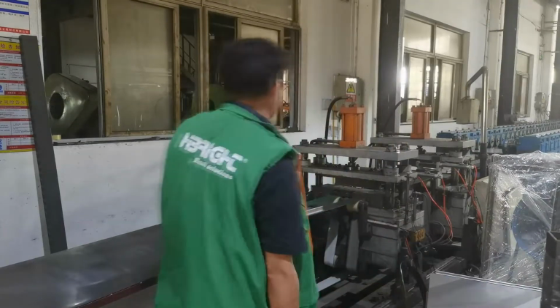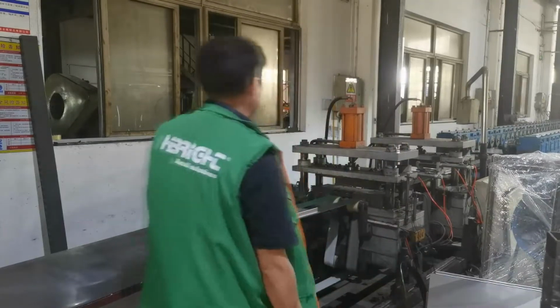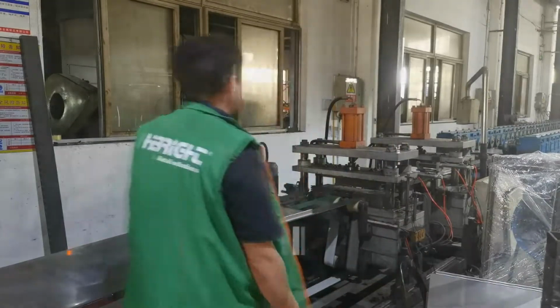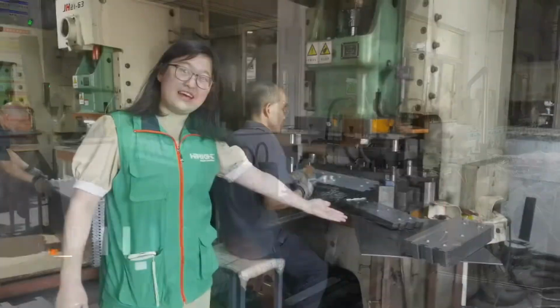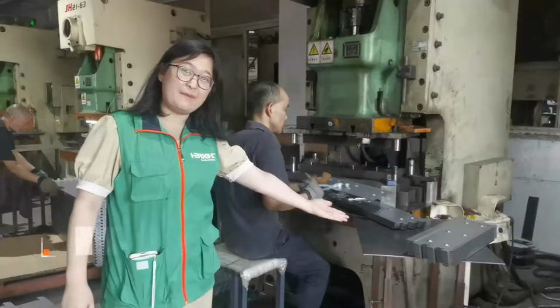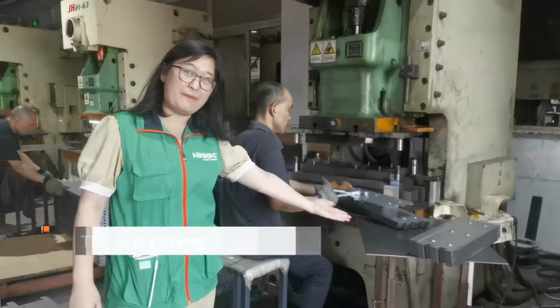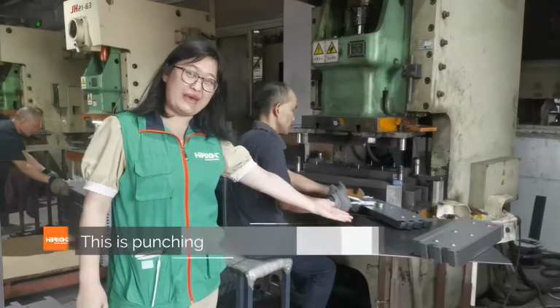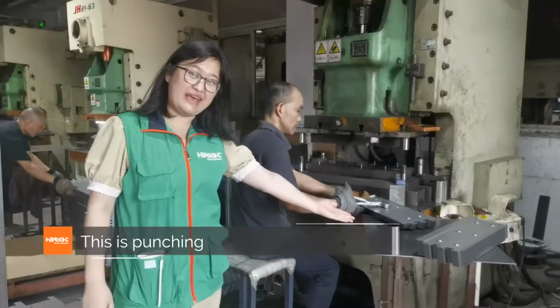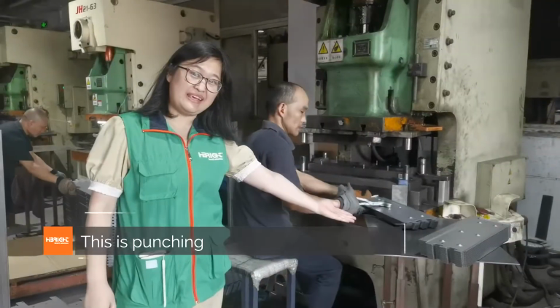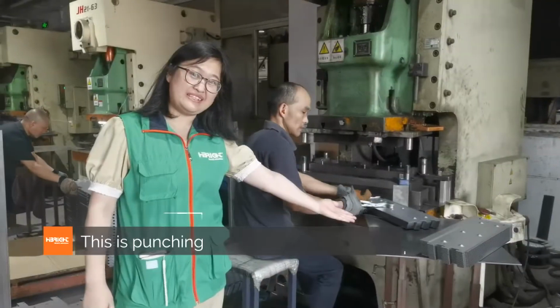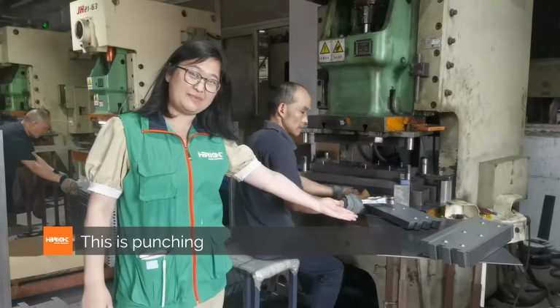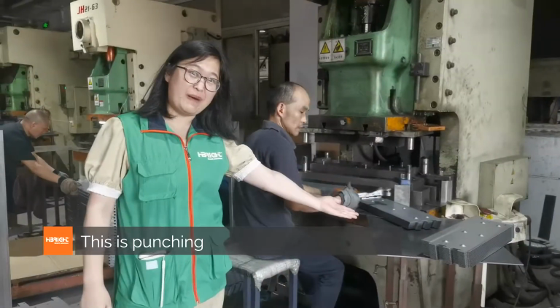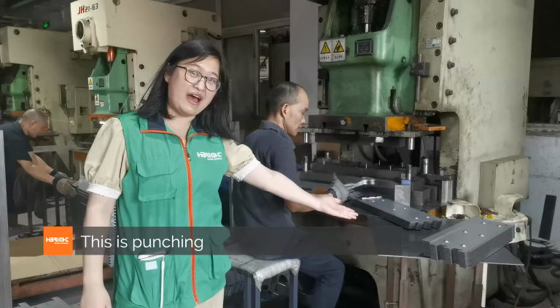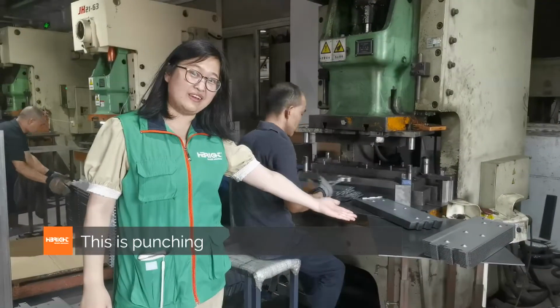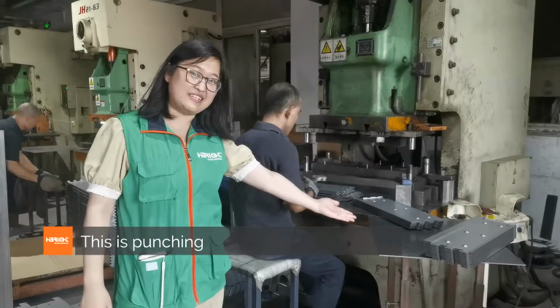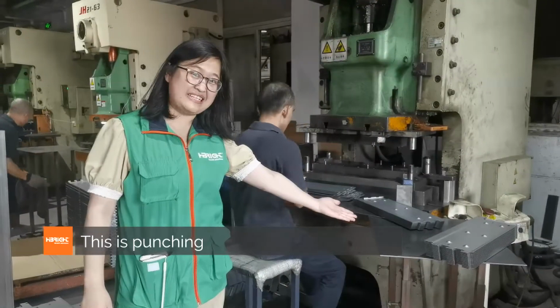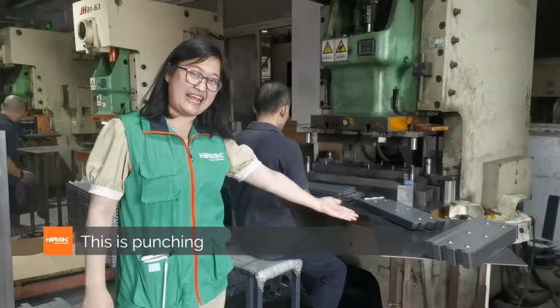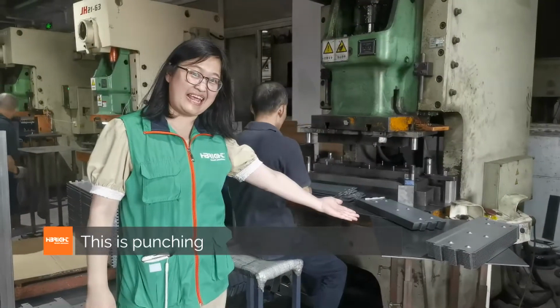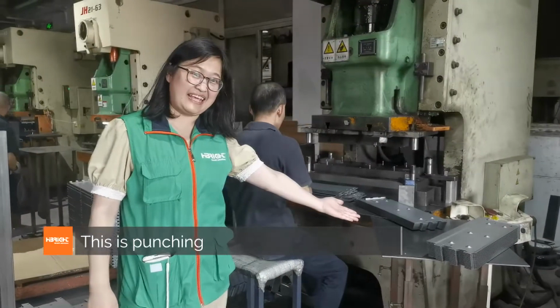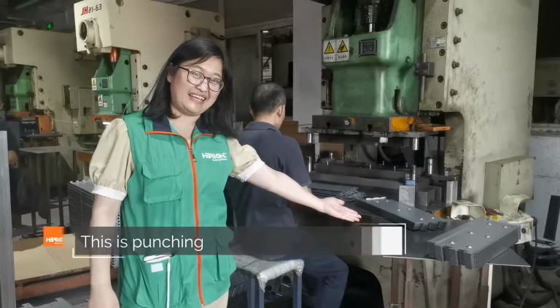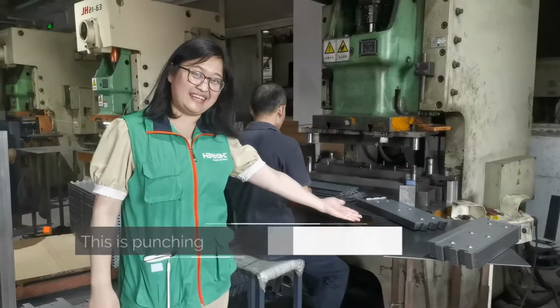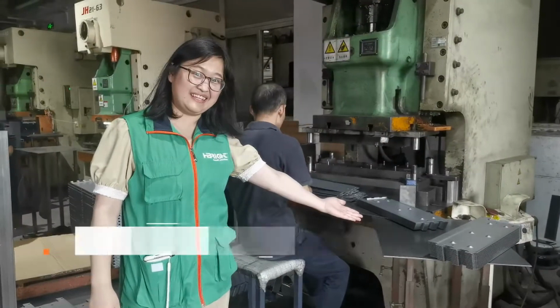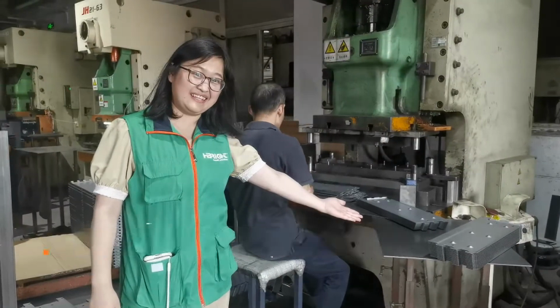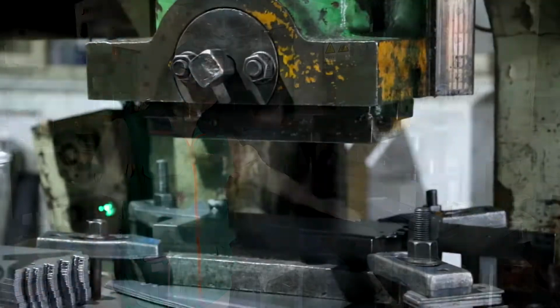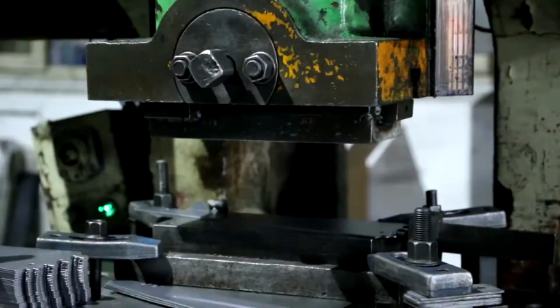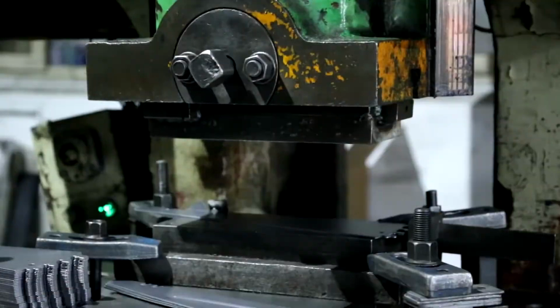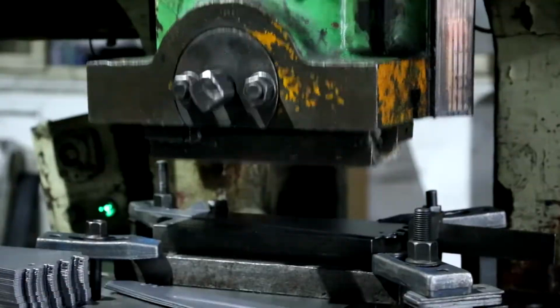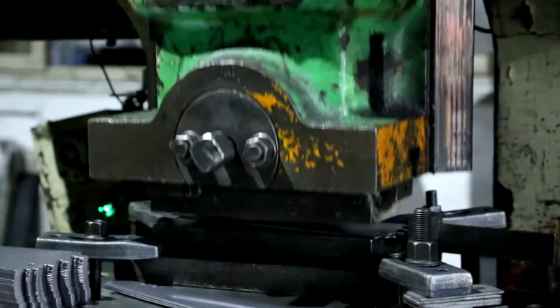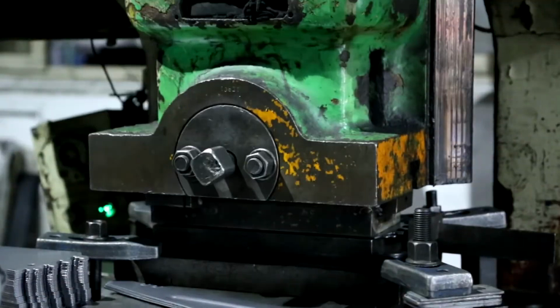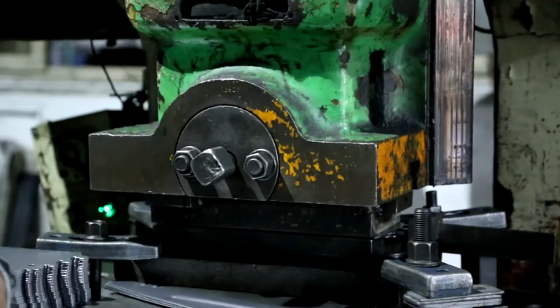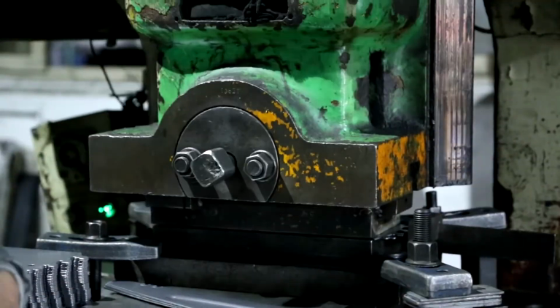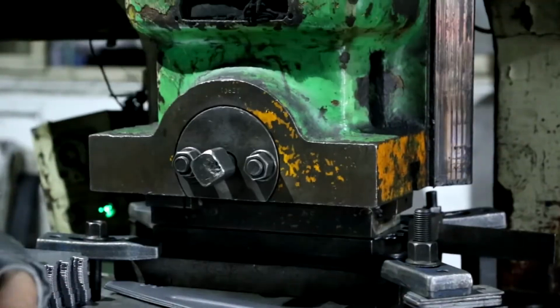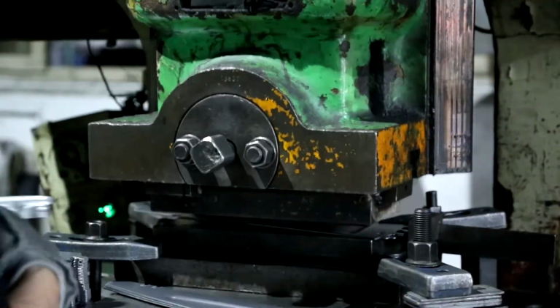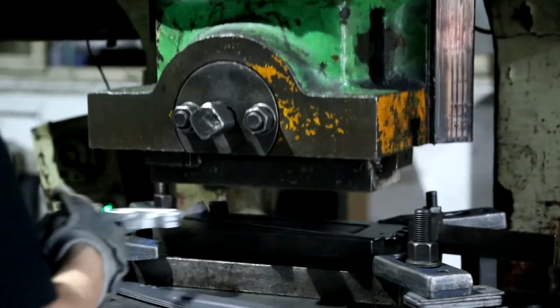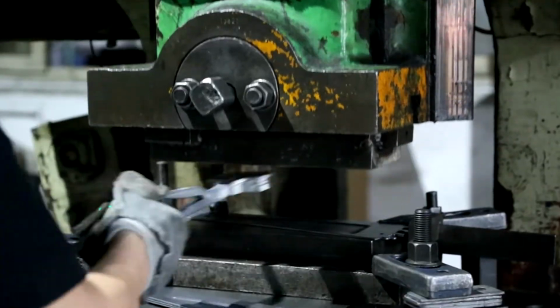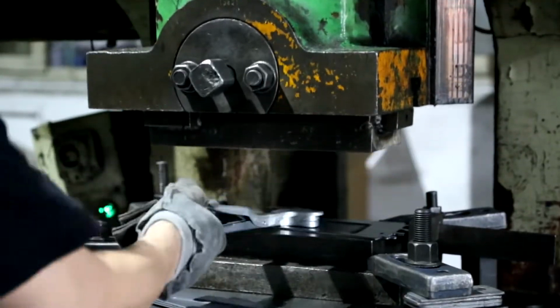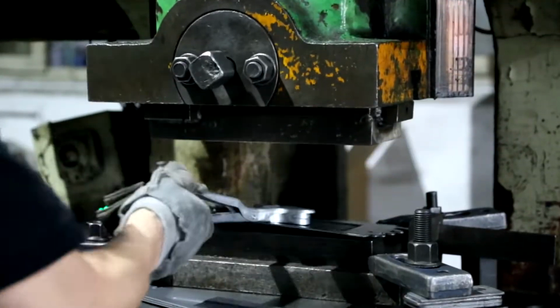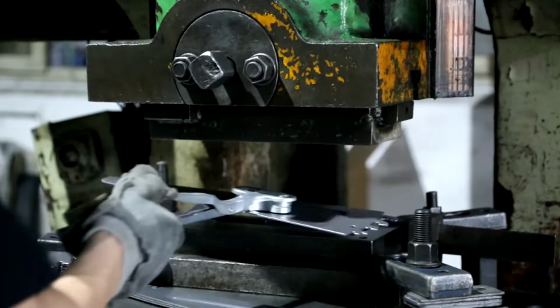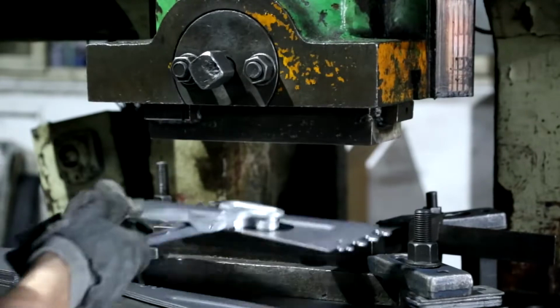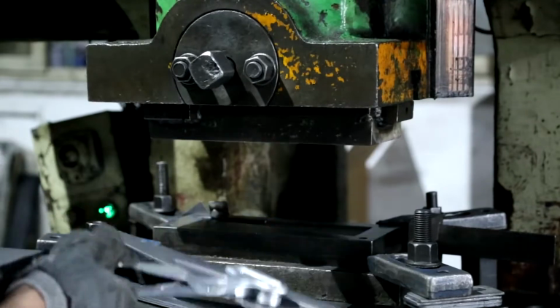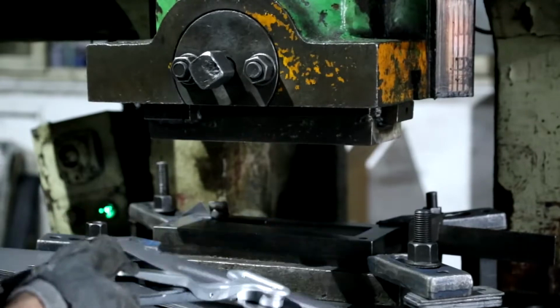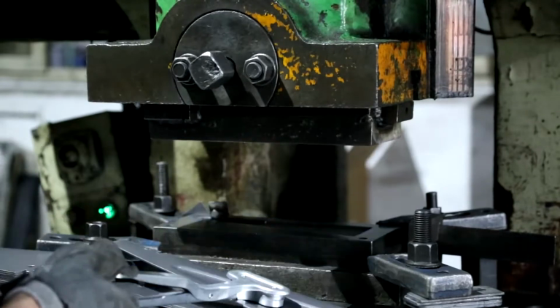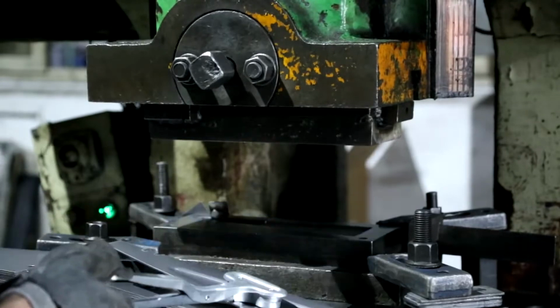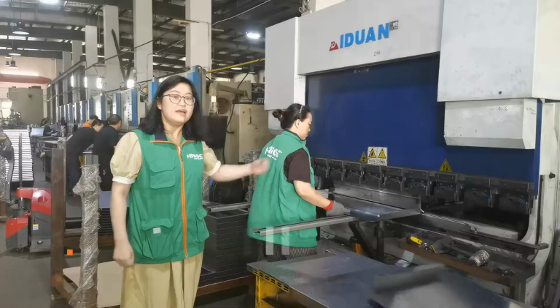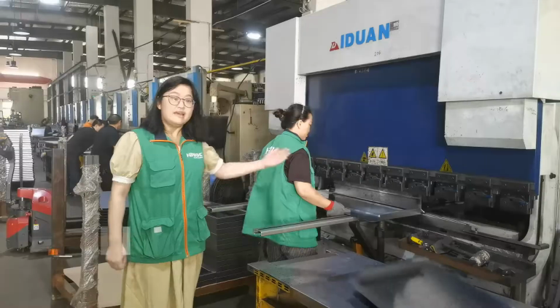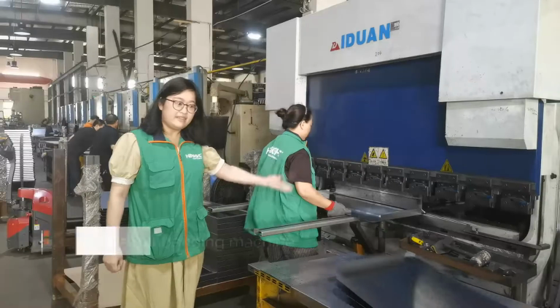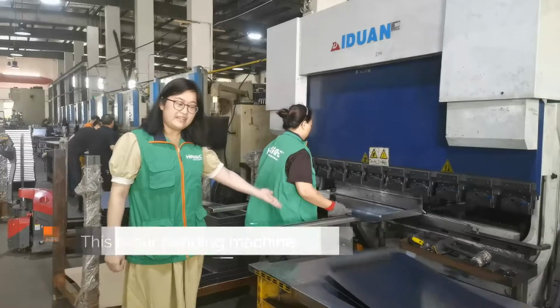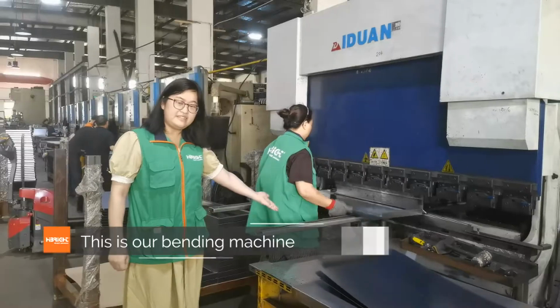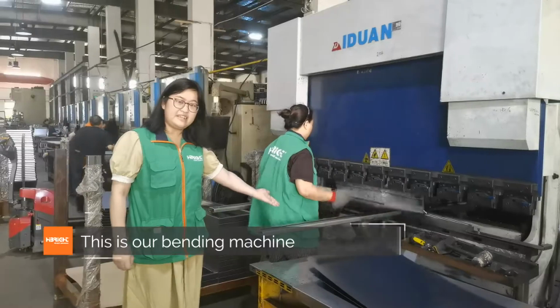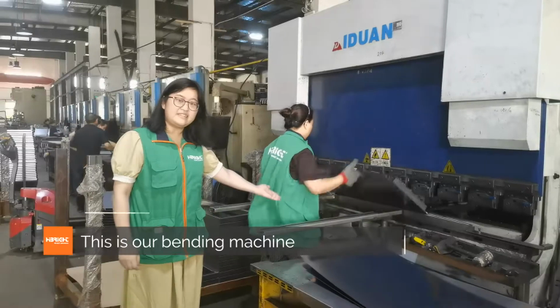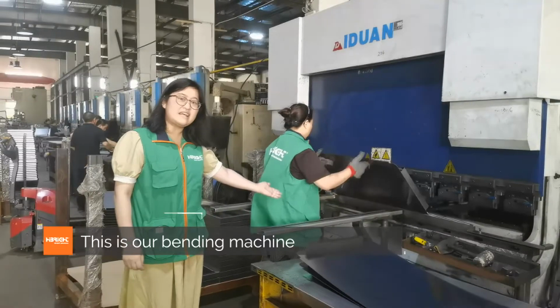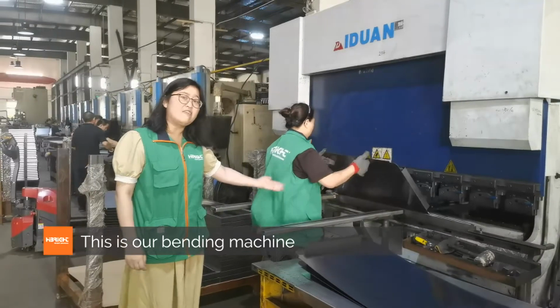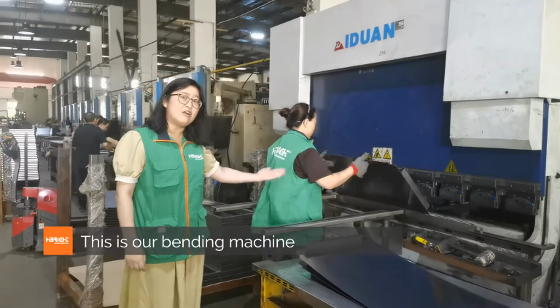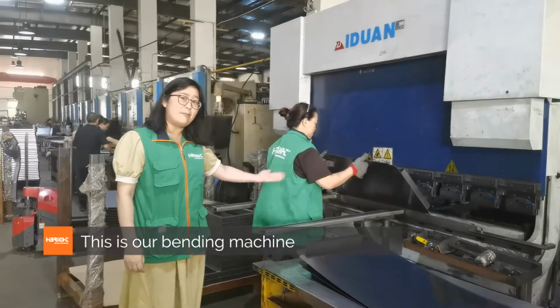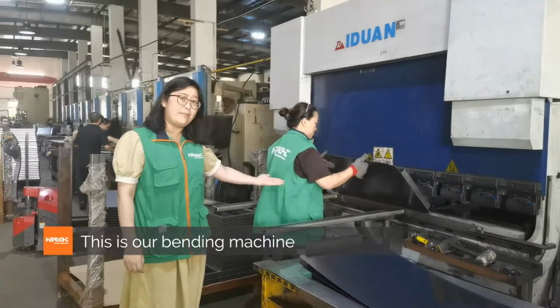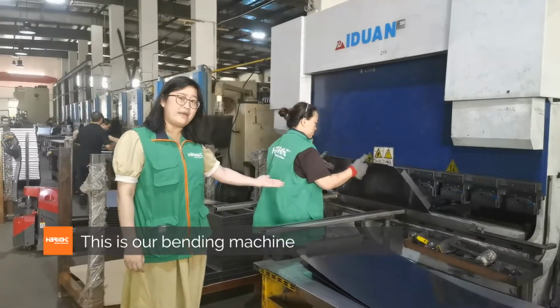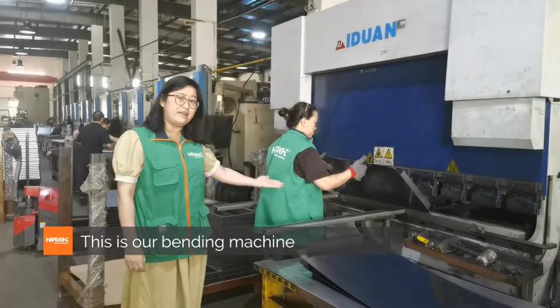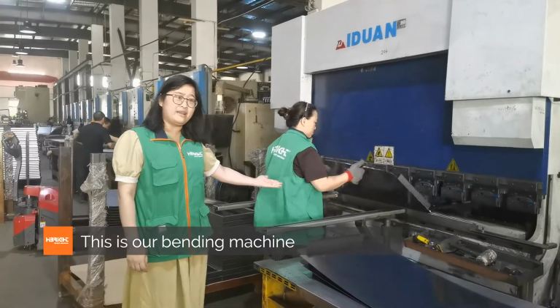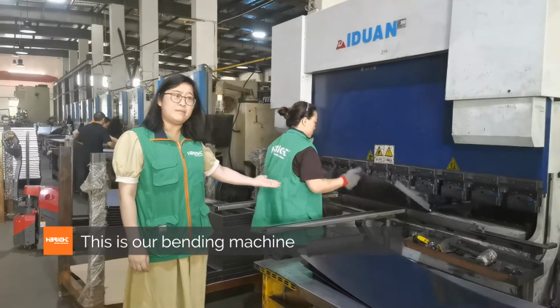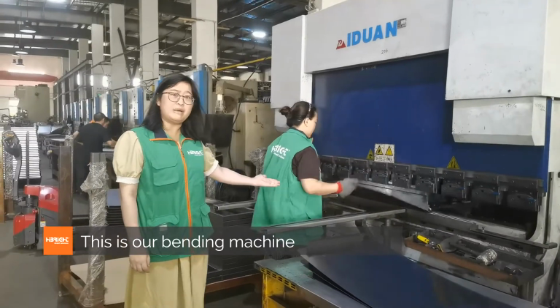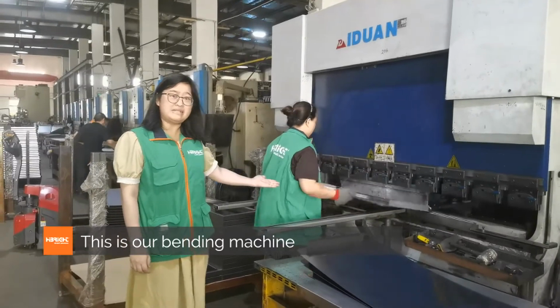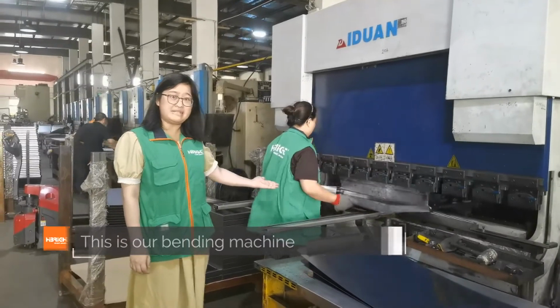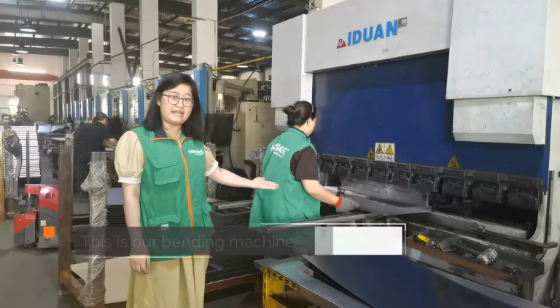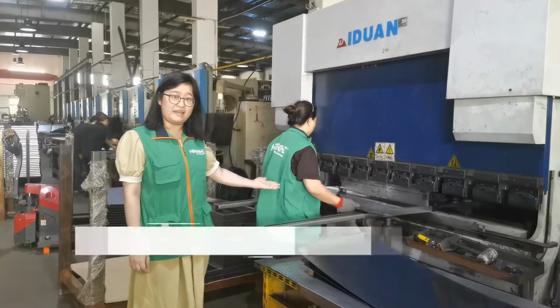This is the base punching. This is our bending machine.